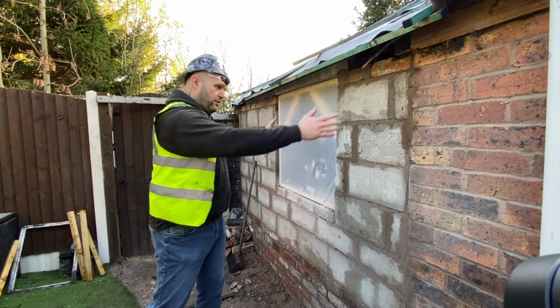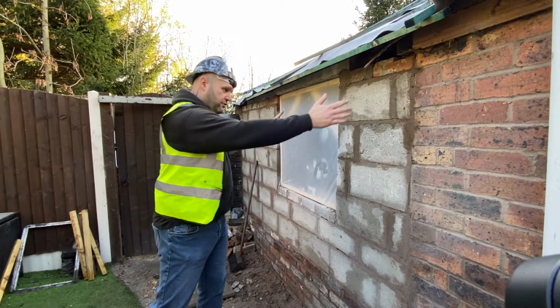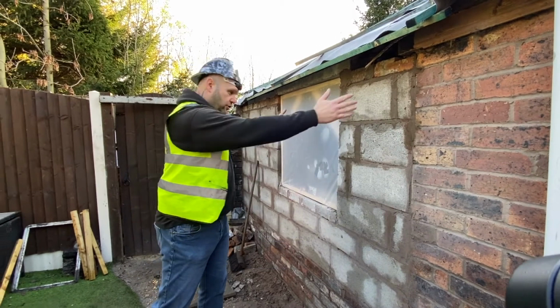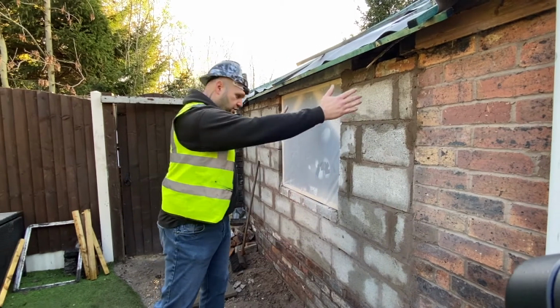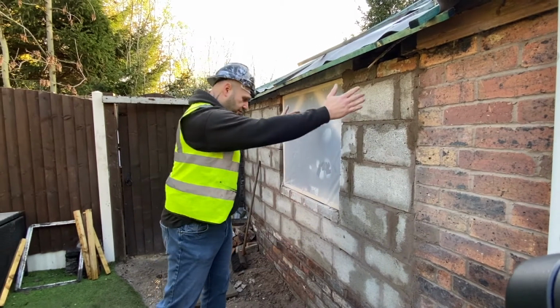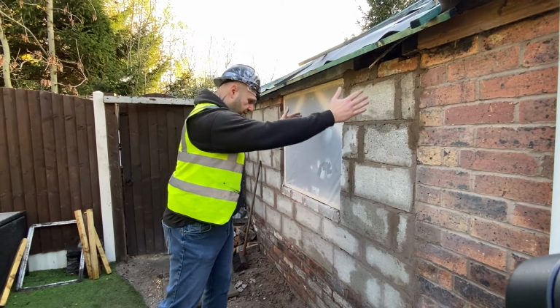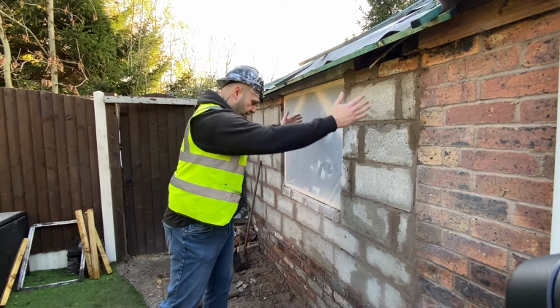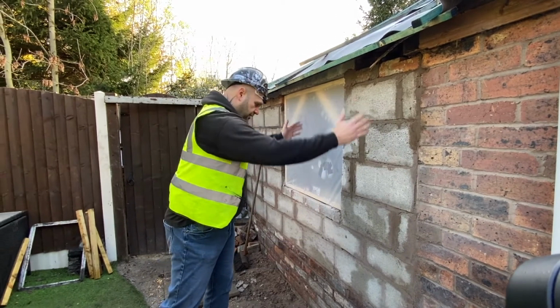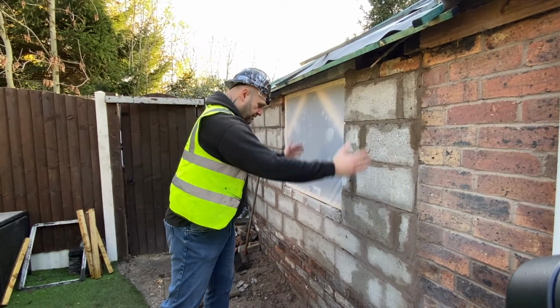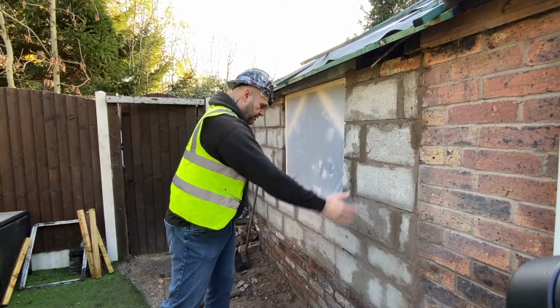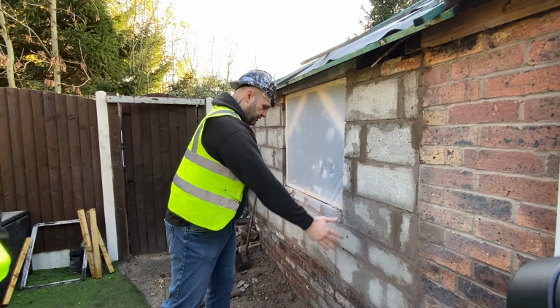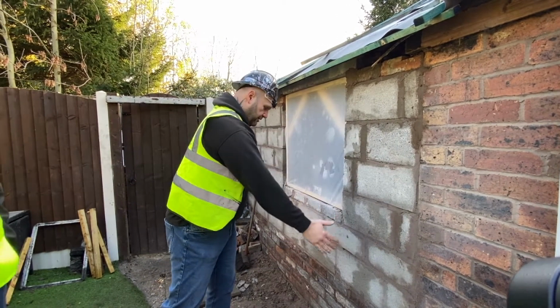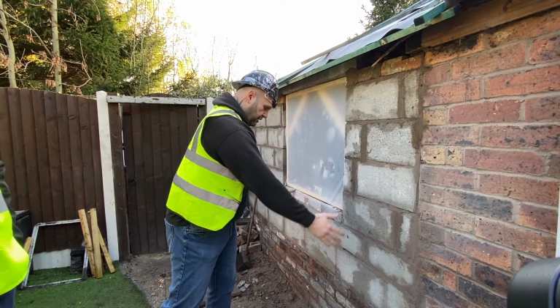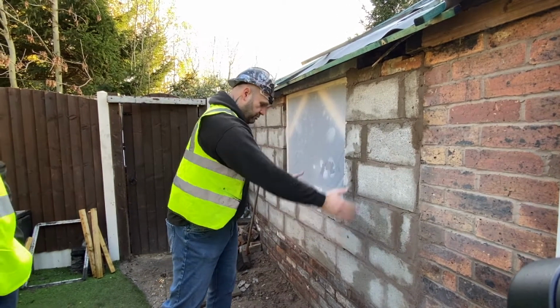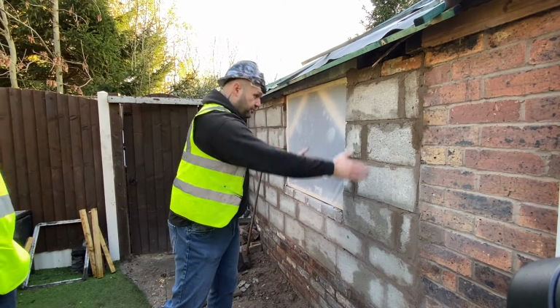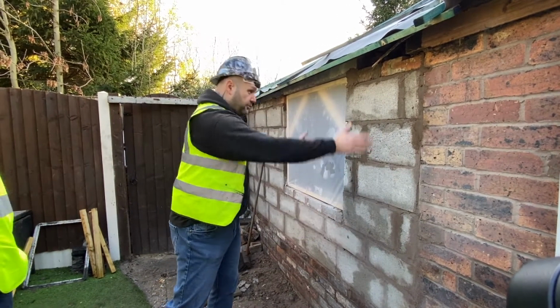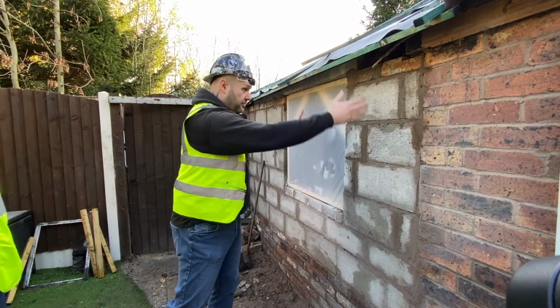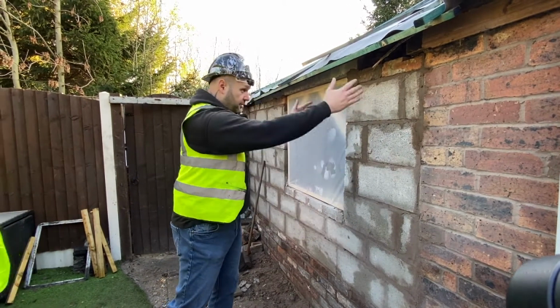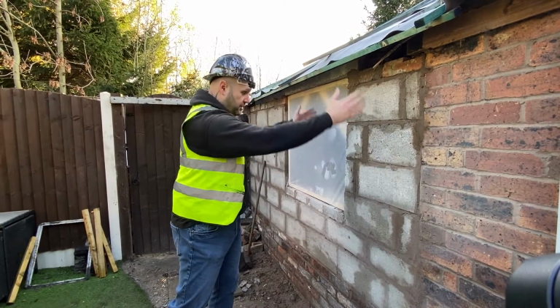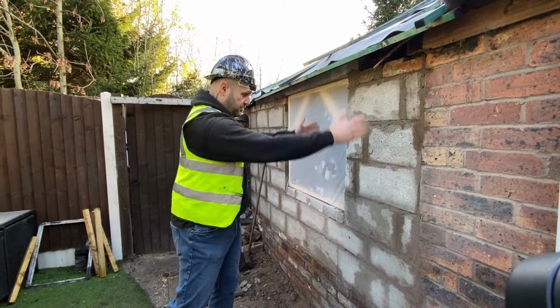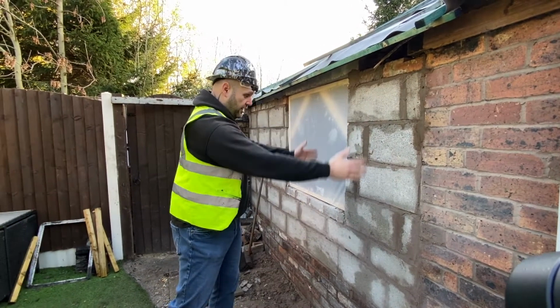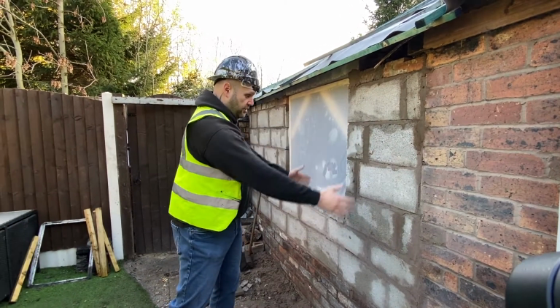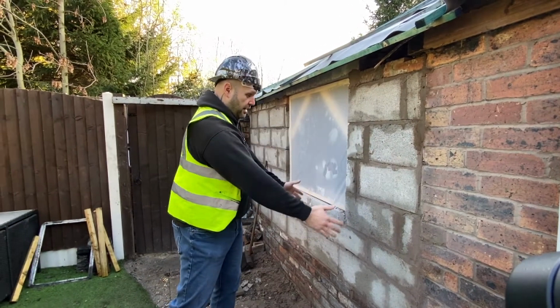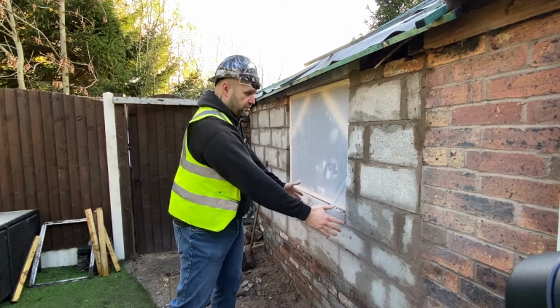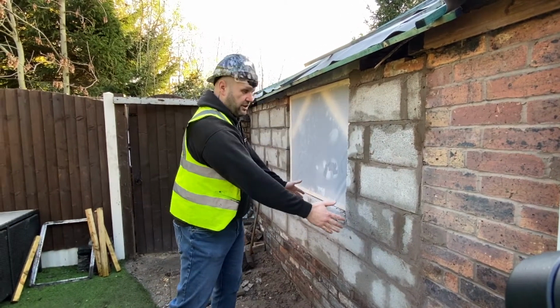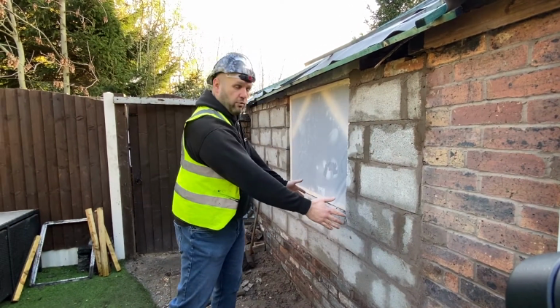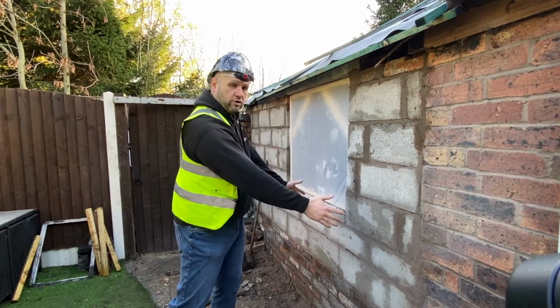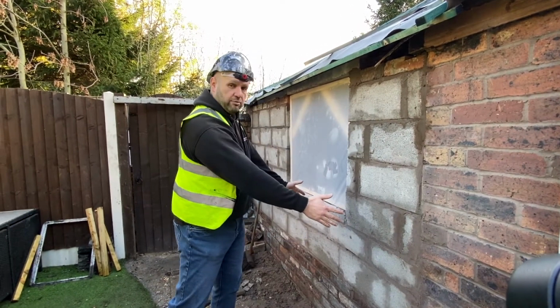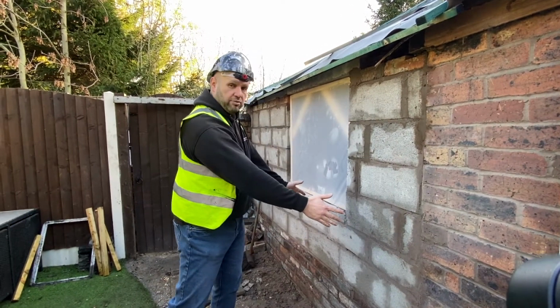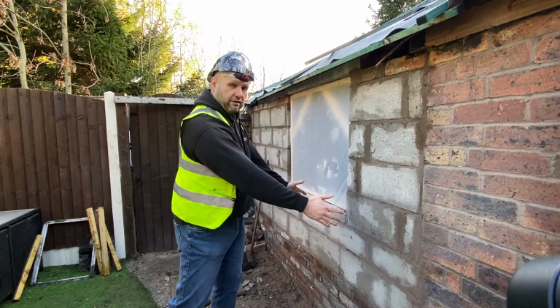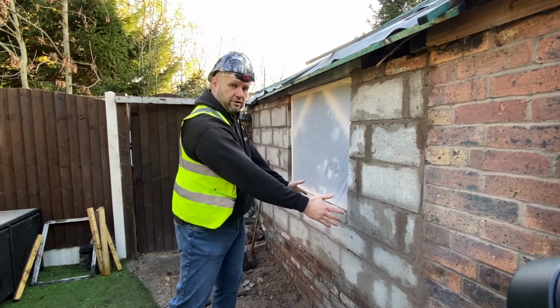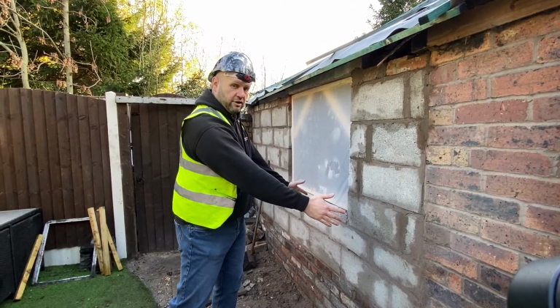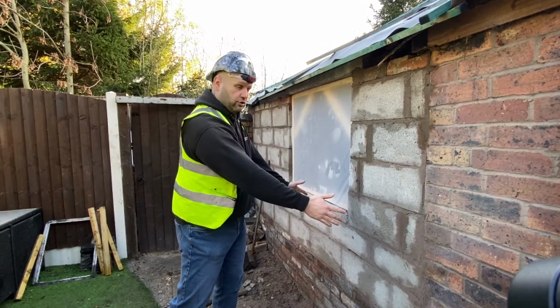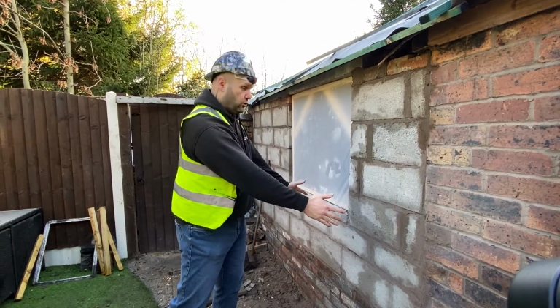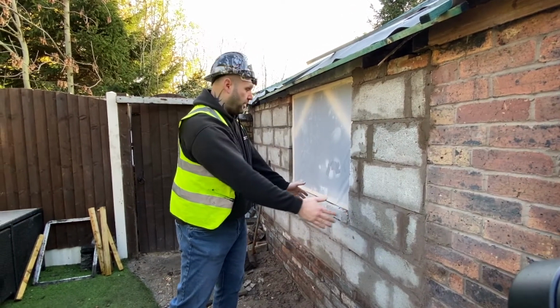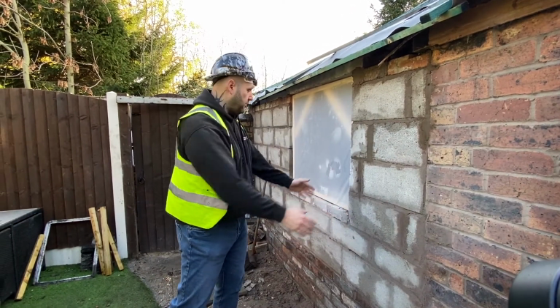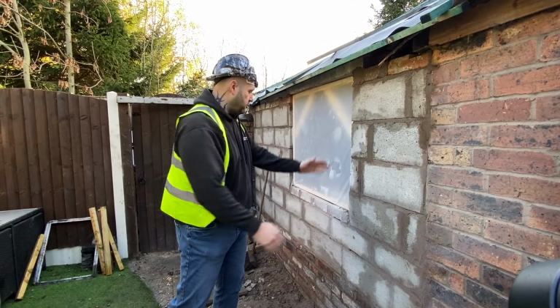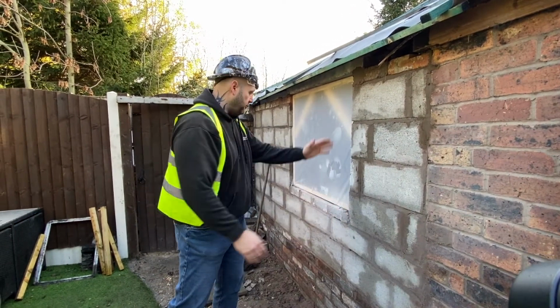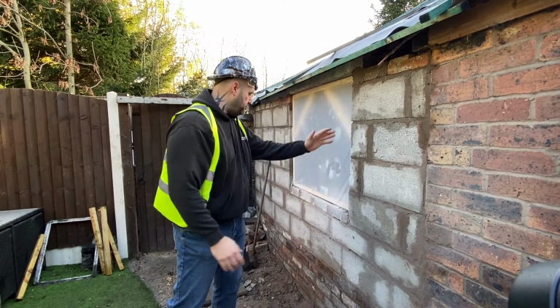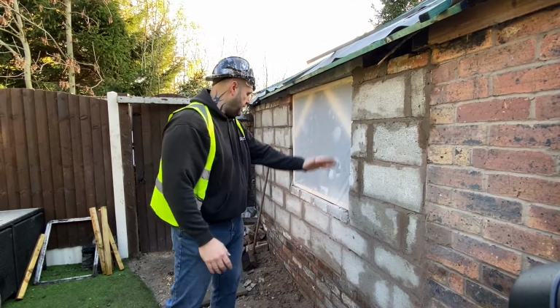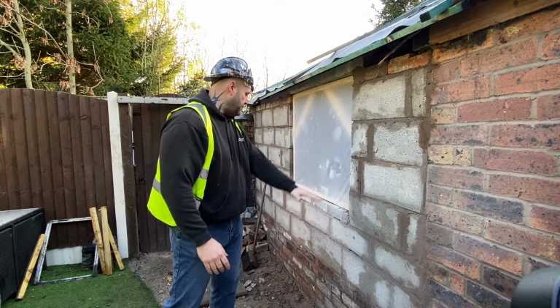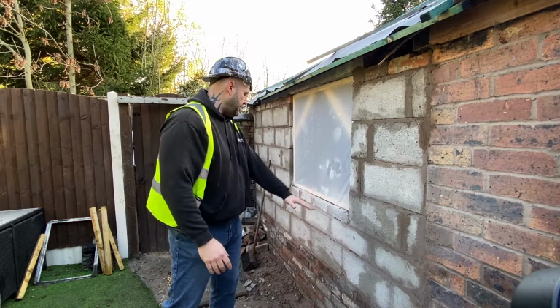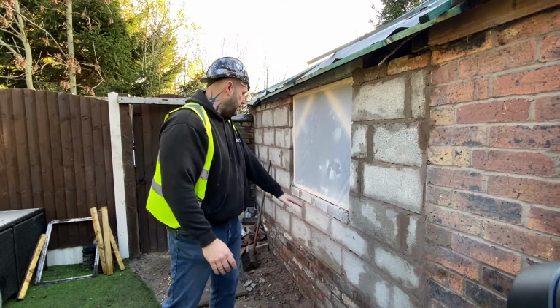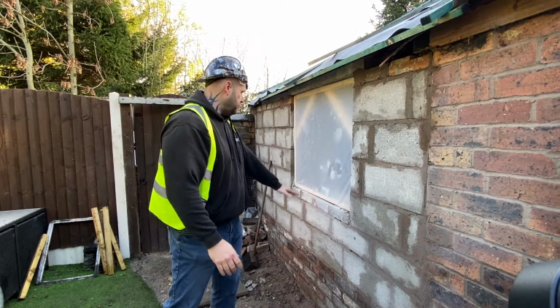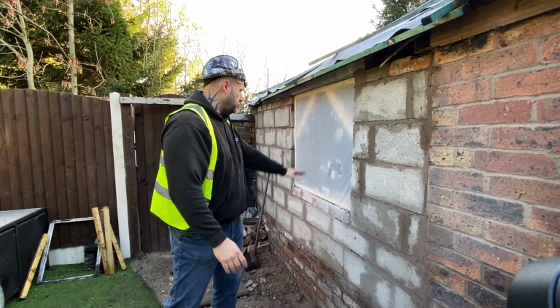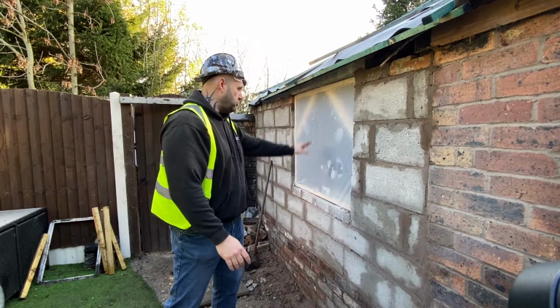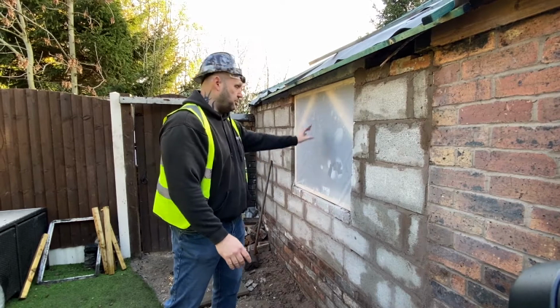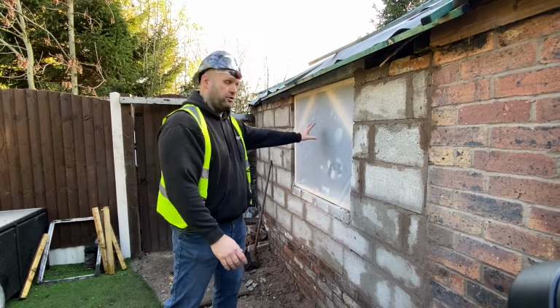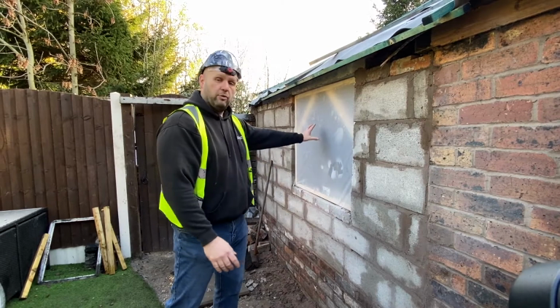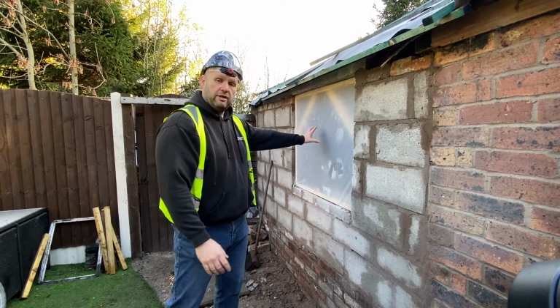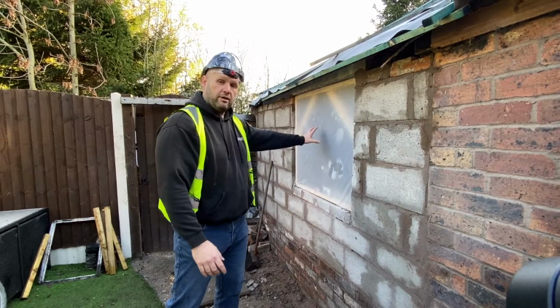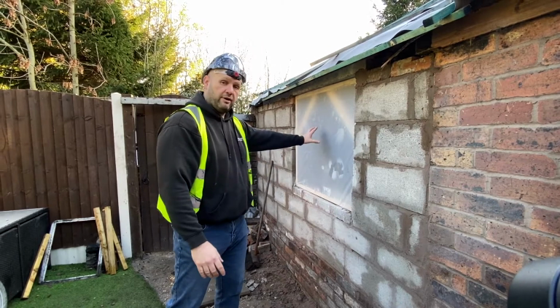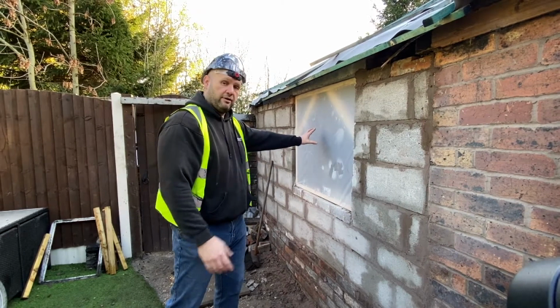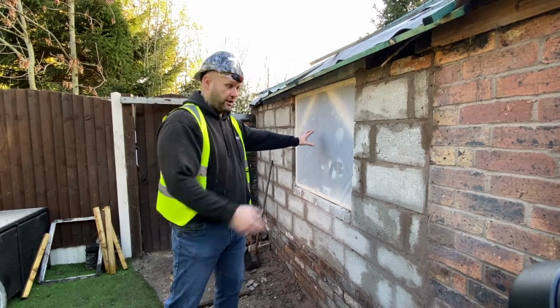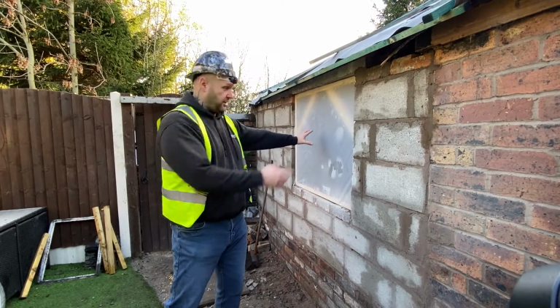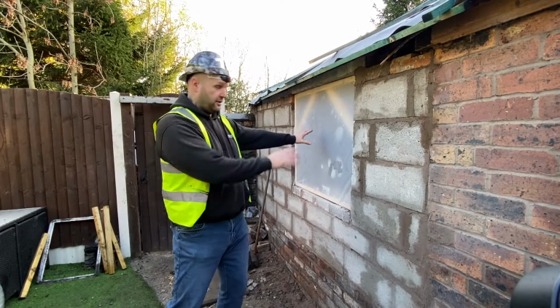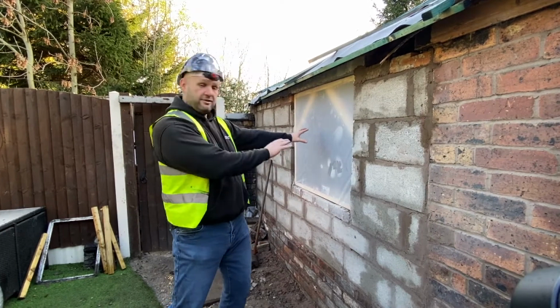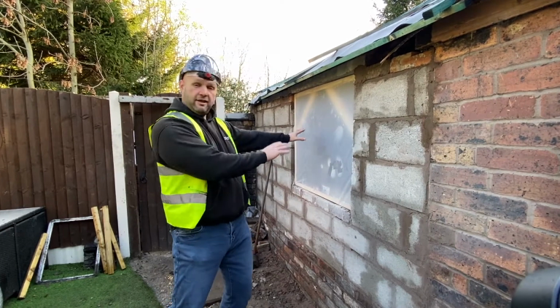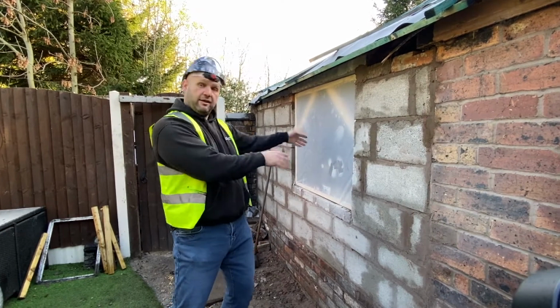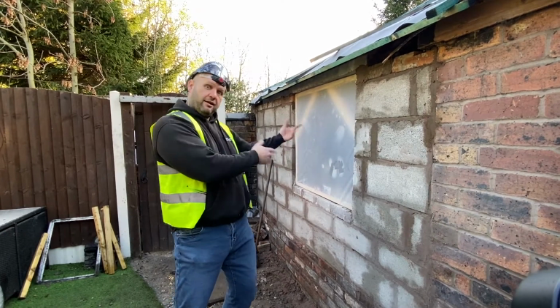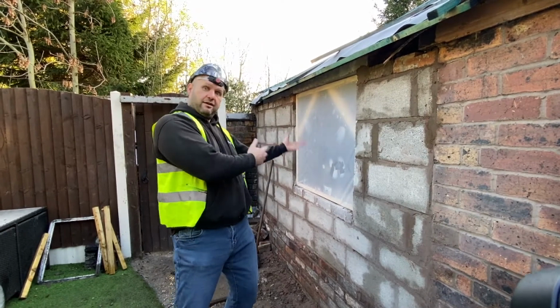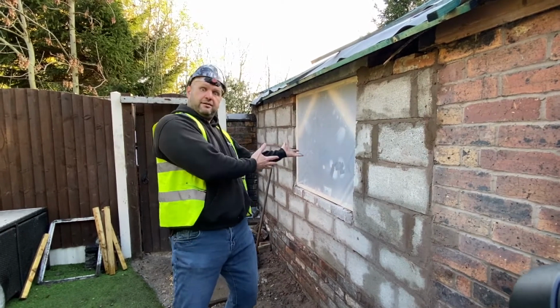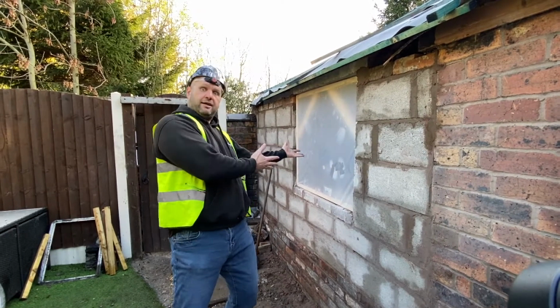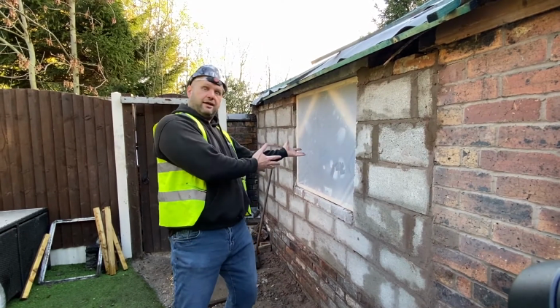What we've done is we've taken this — this section out here was previously a doorway. We've bricked it in because we're putting a window in, as you can see. Ta-da!